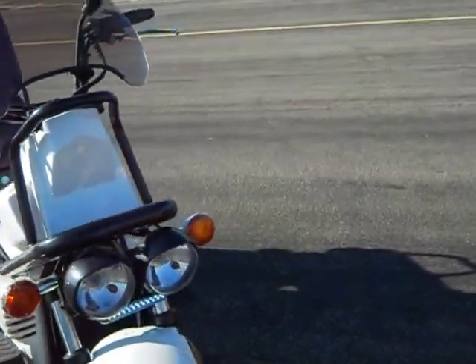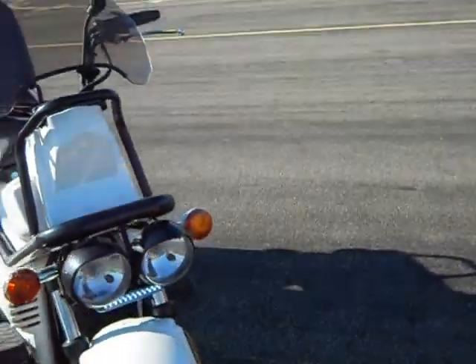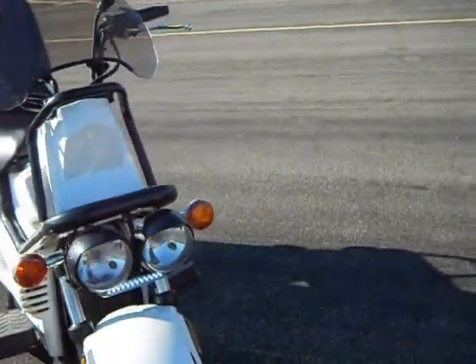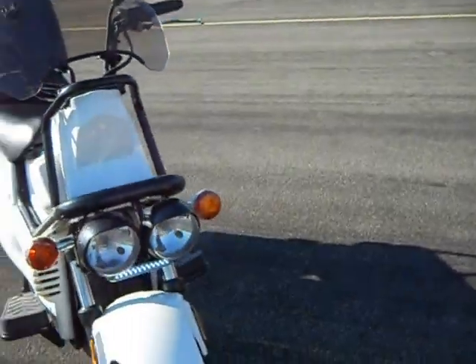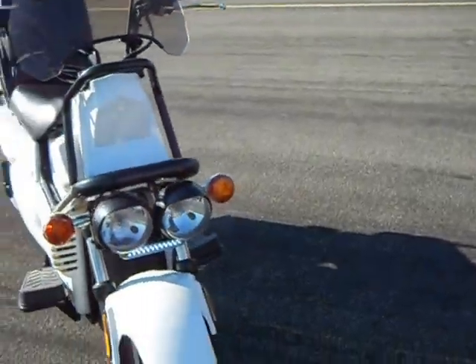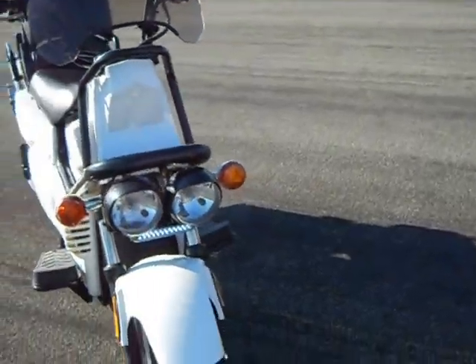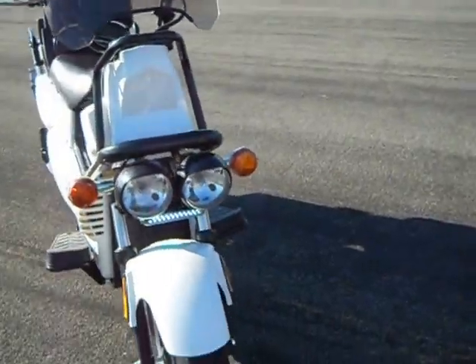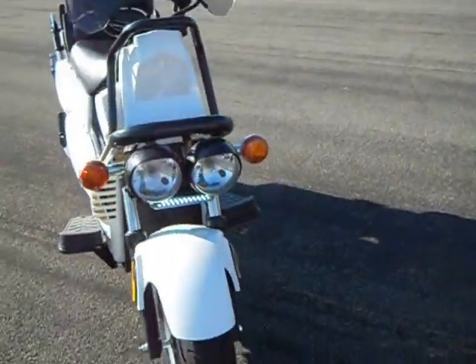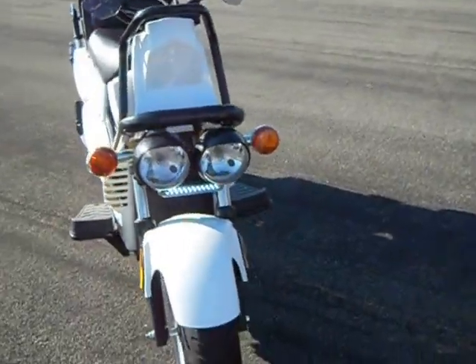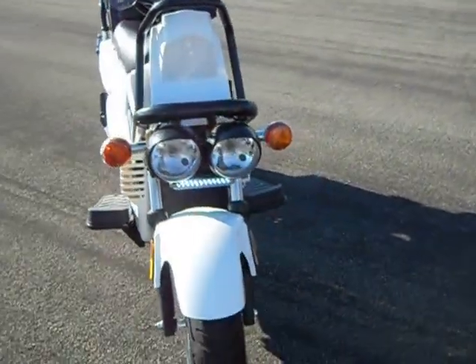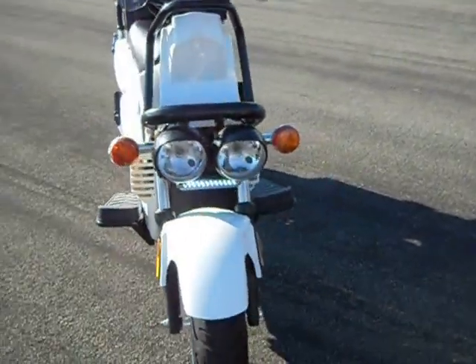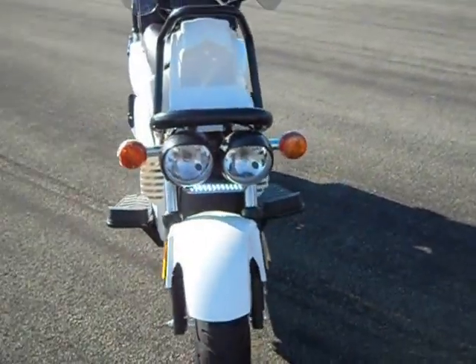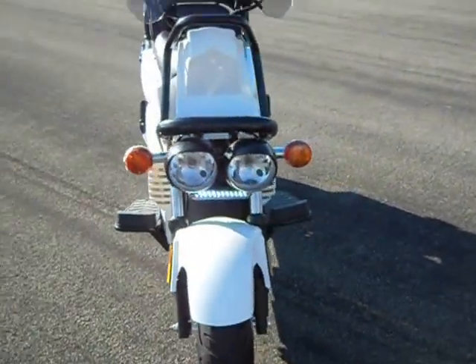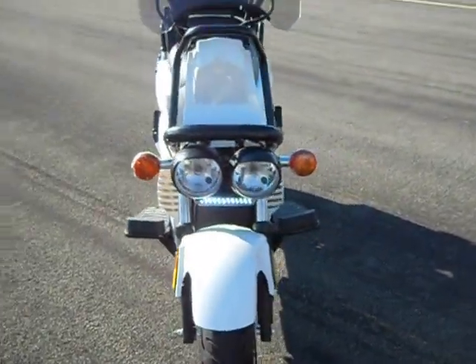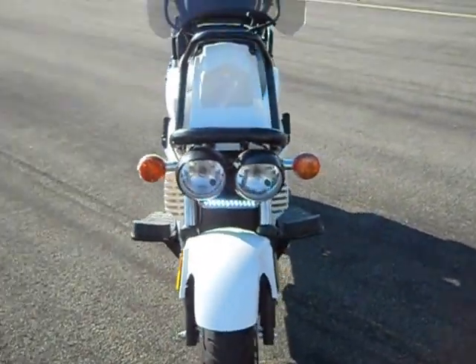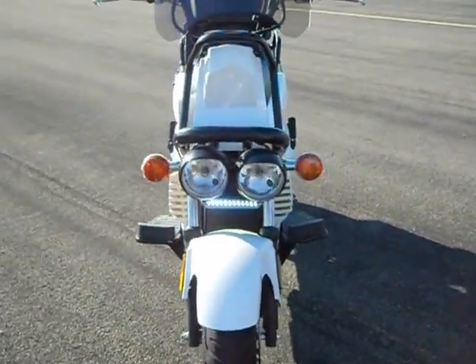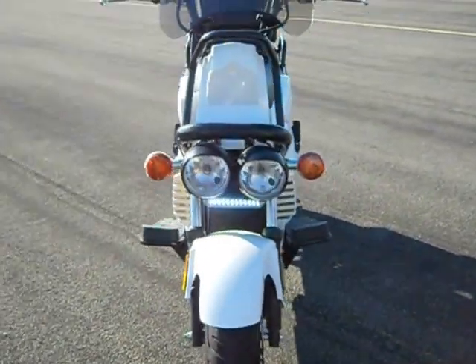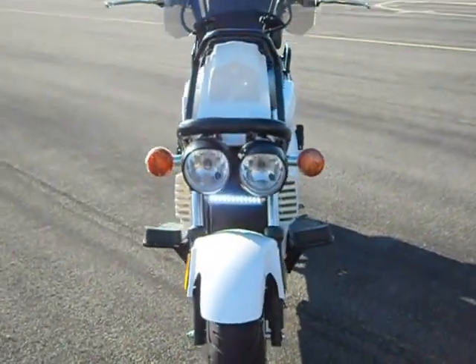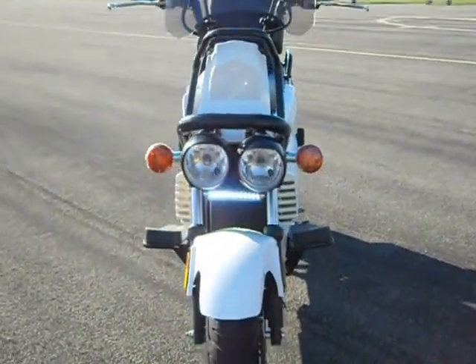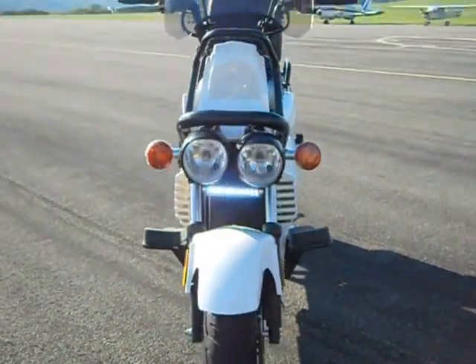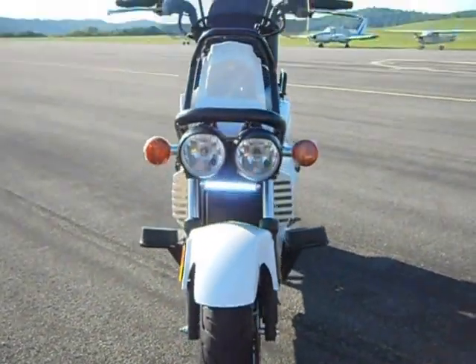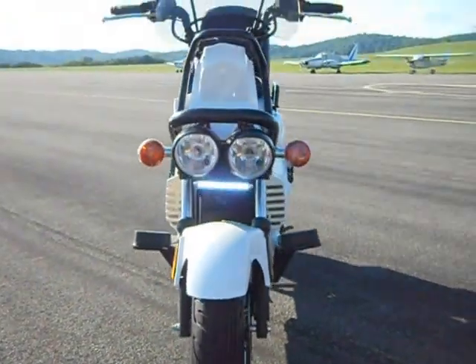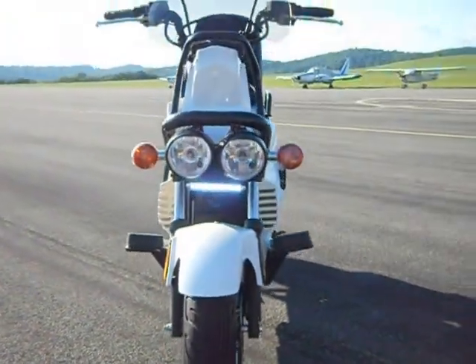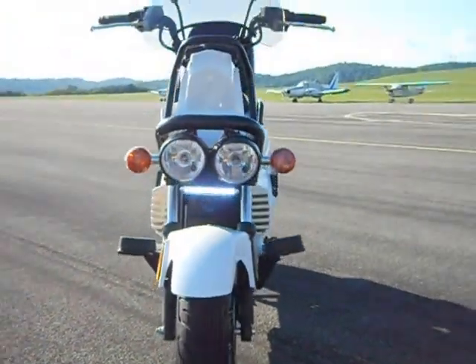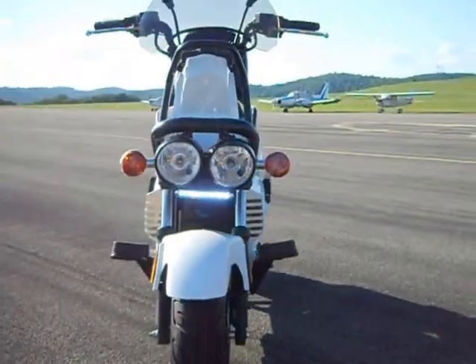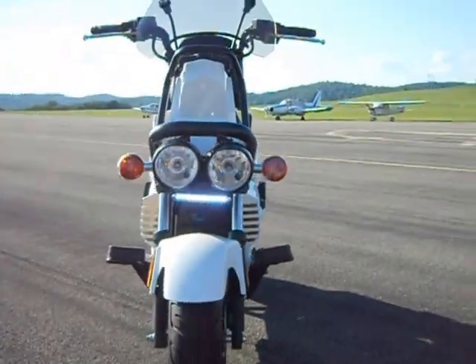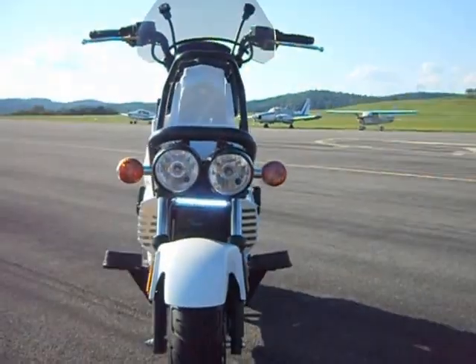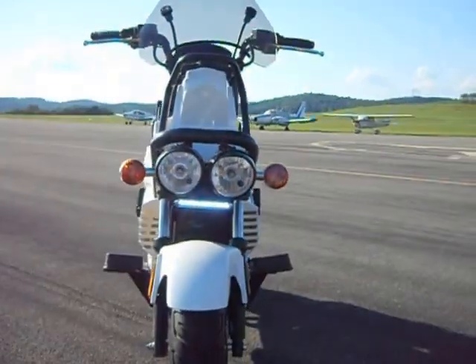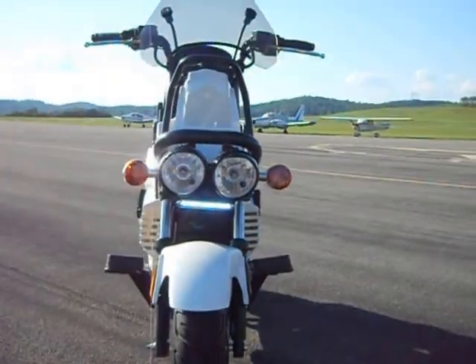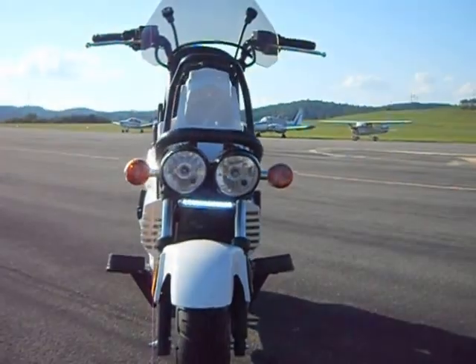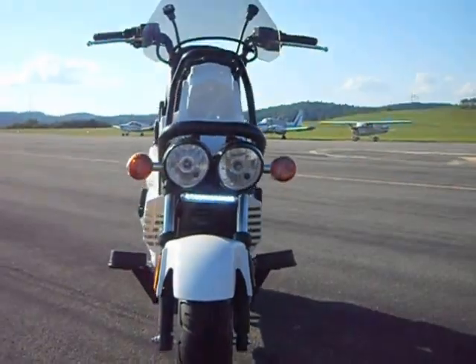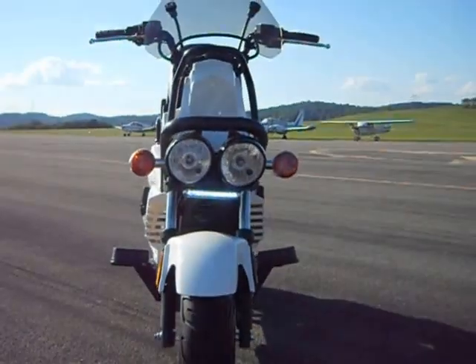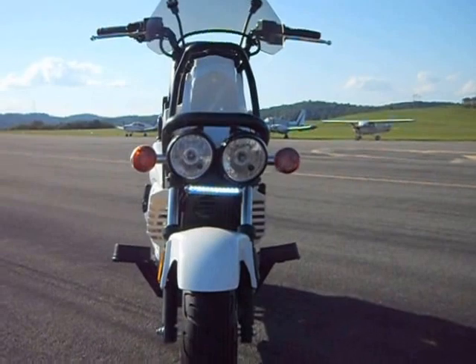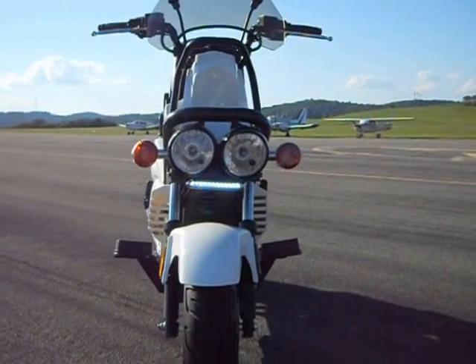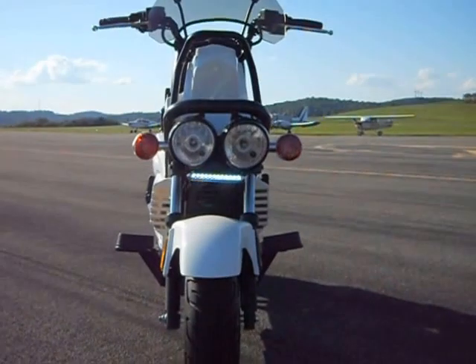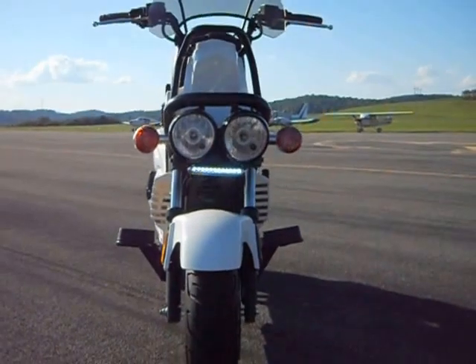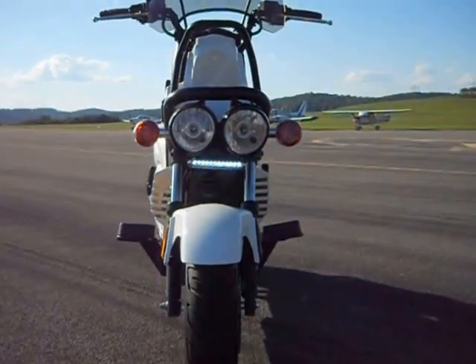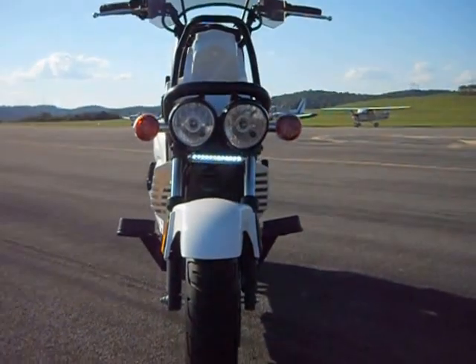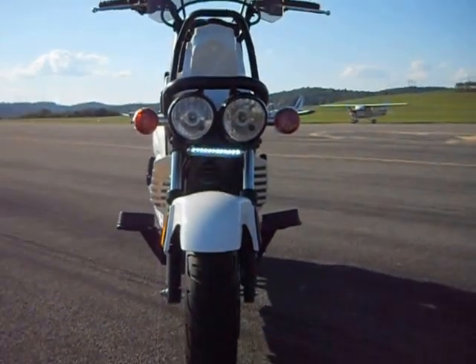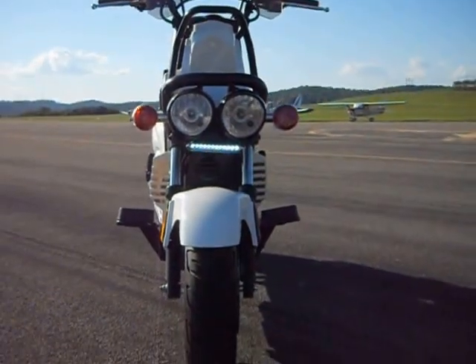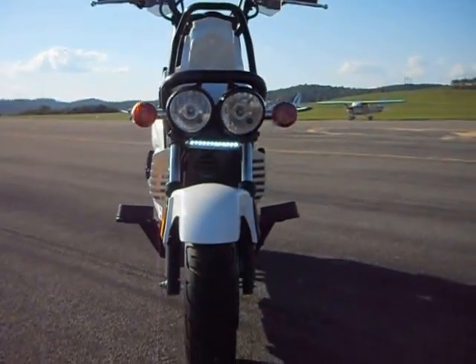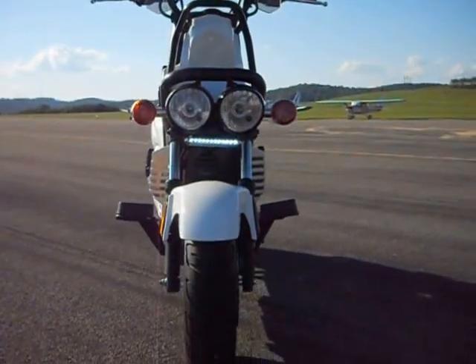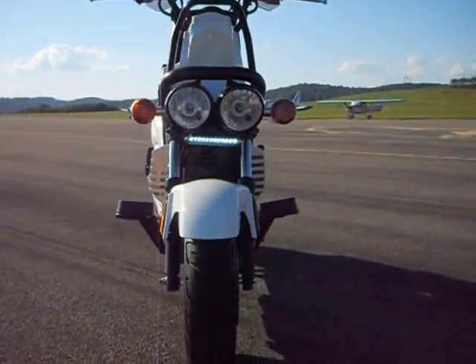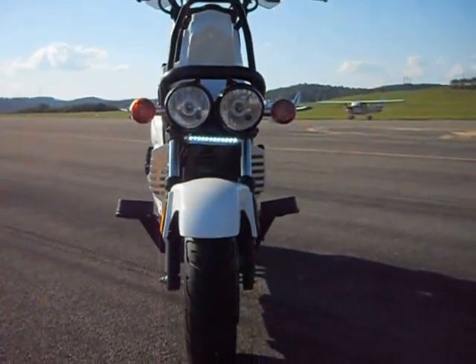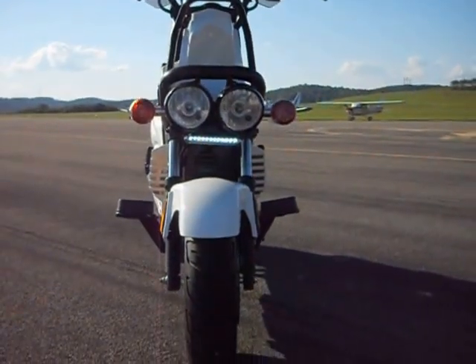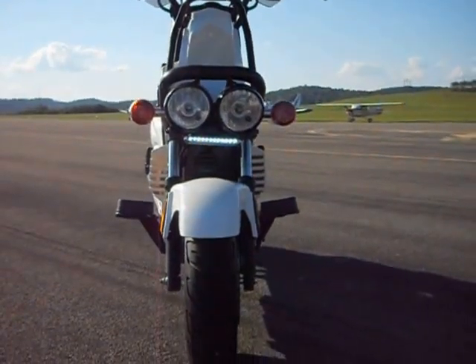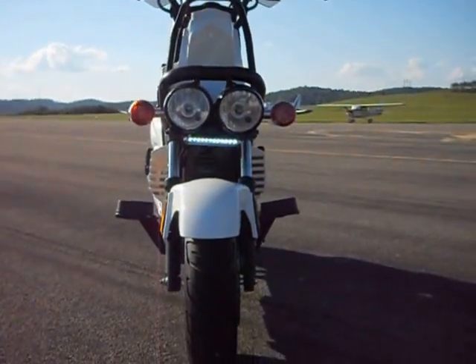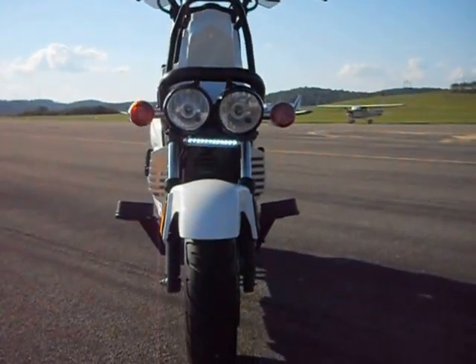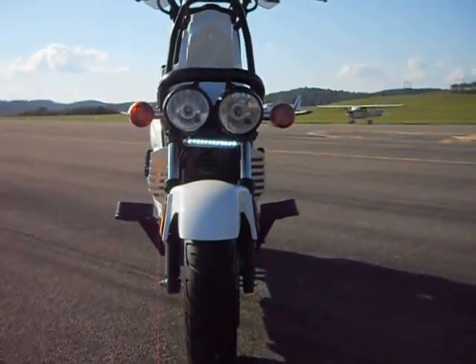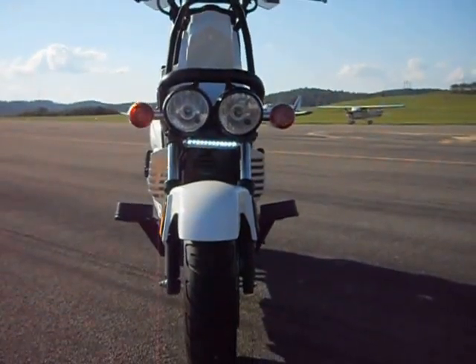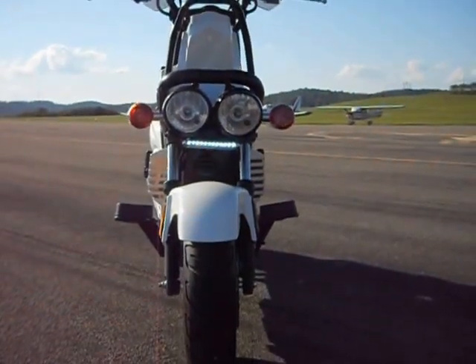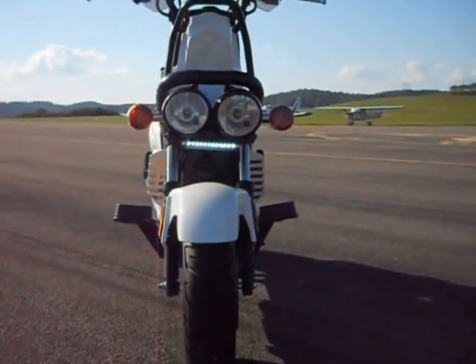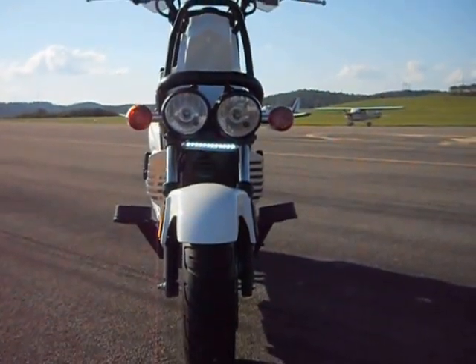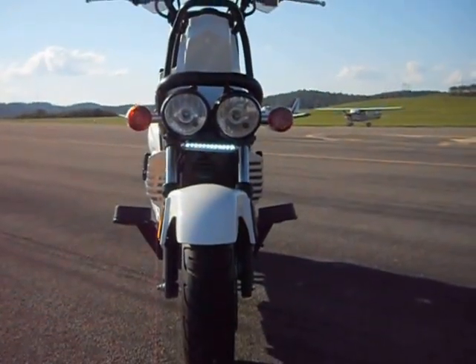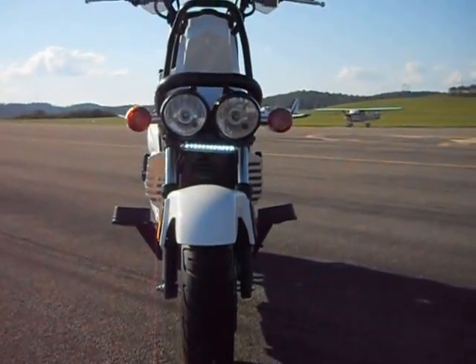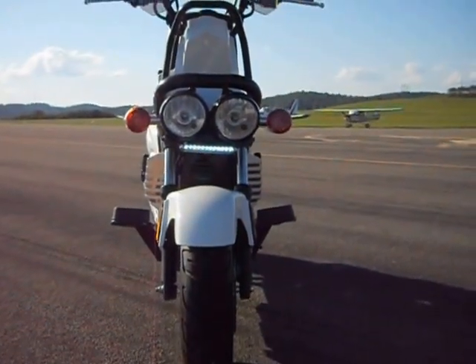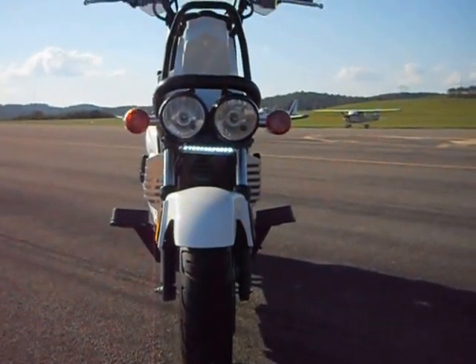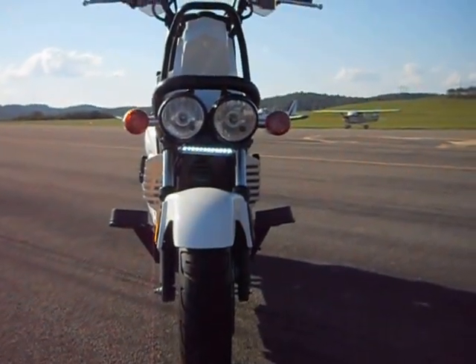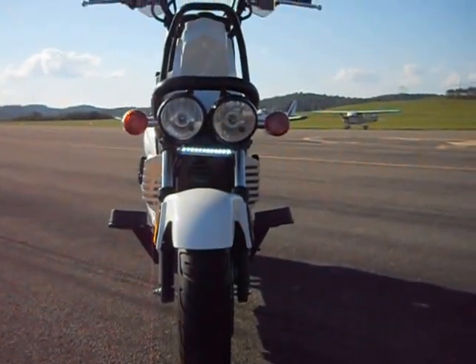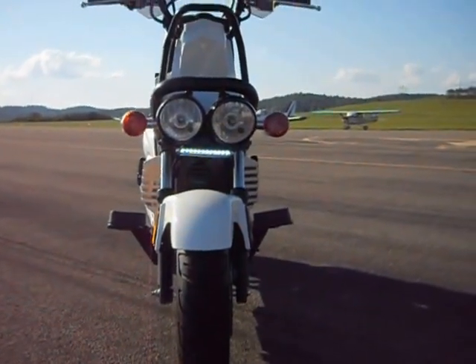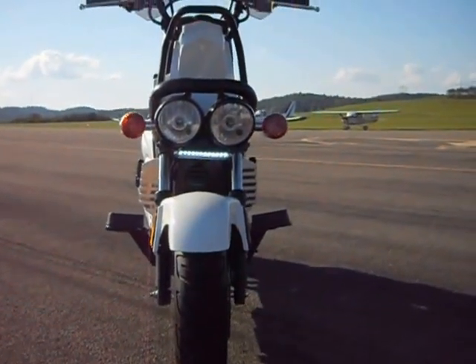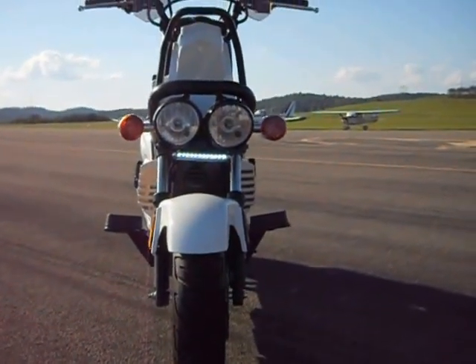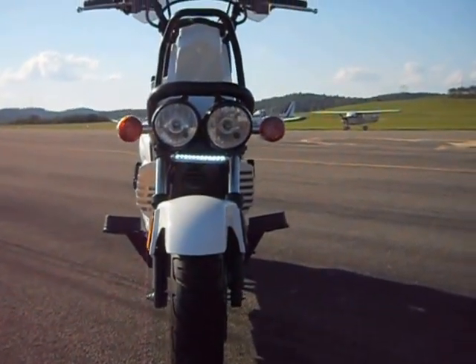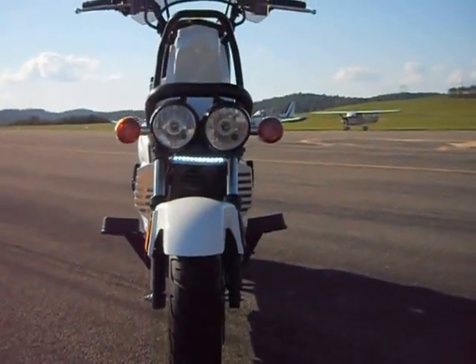I've turned the daylight LED light on so you can get a better idea of what this looks like.